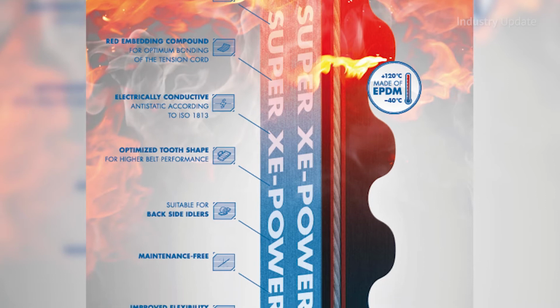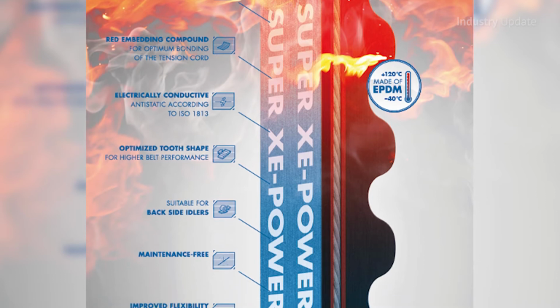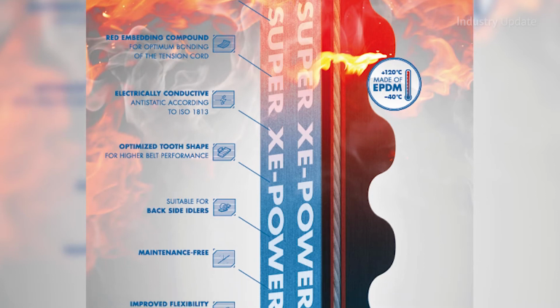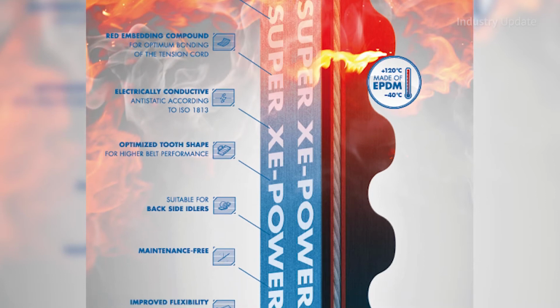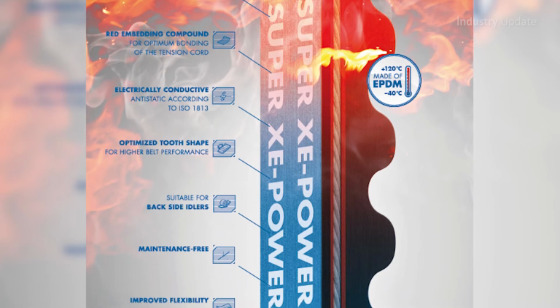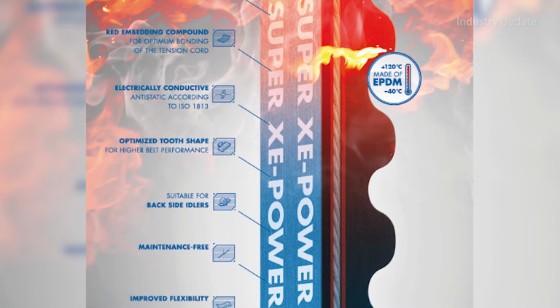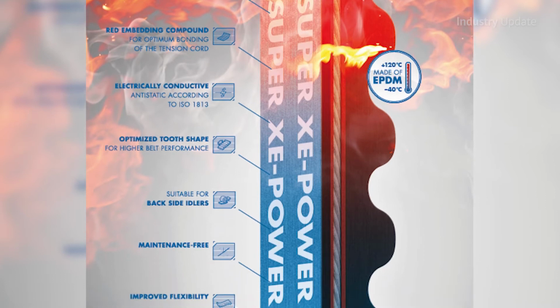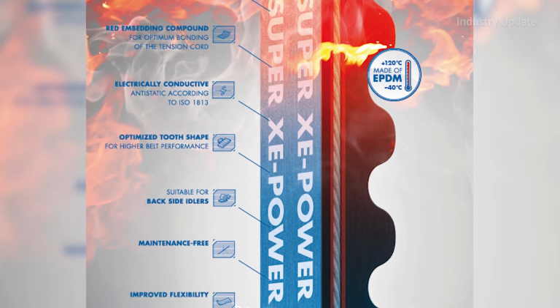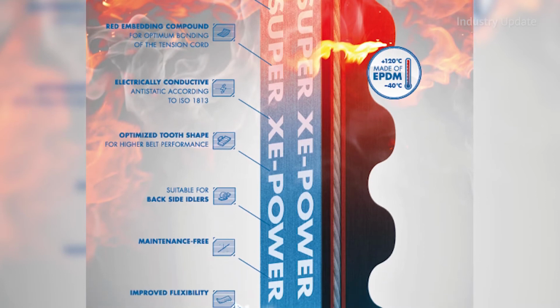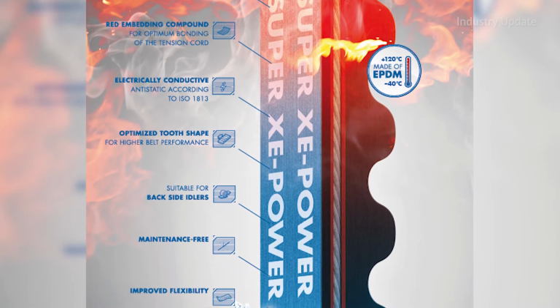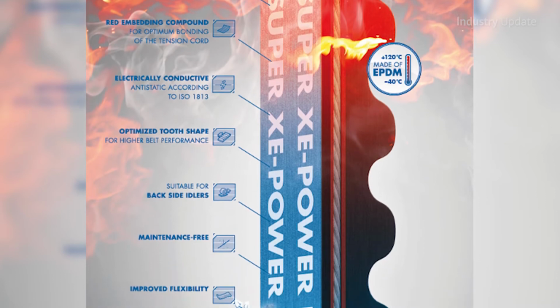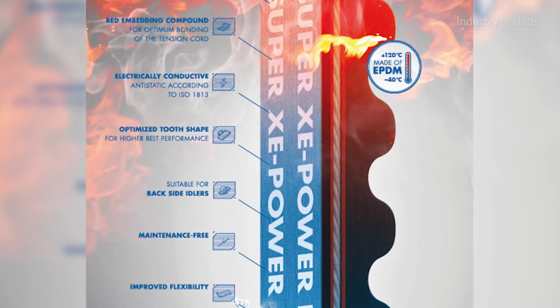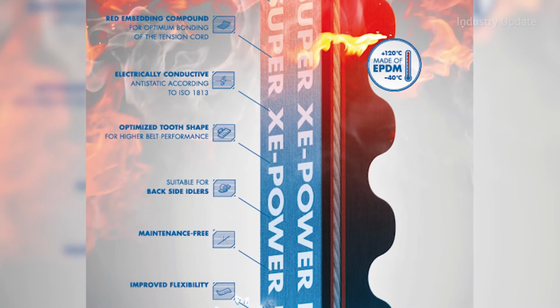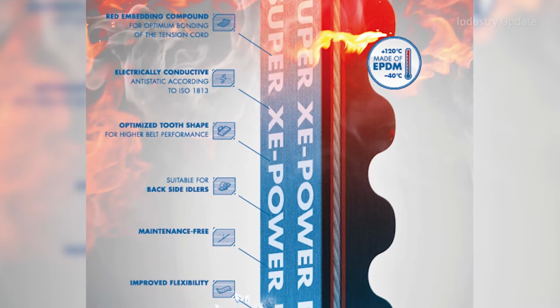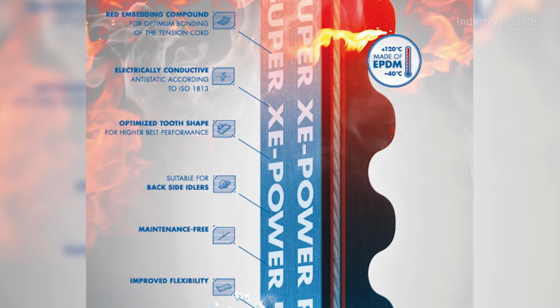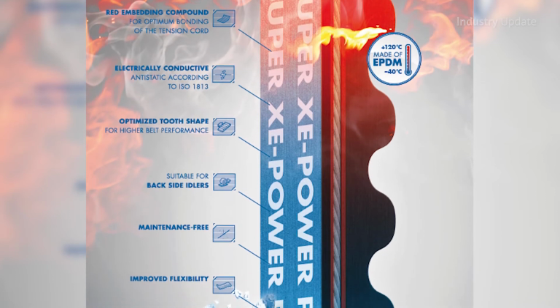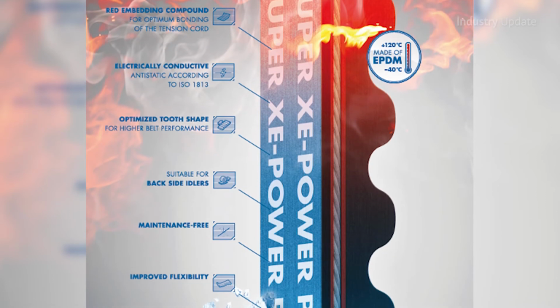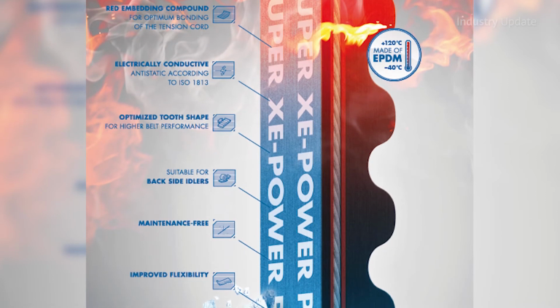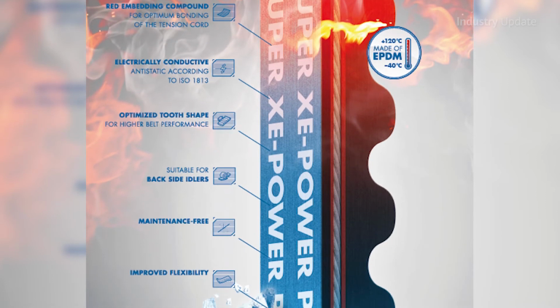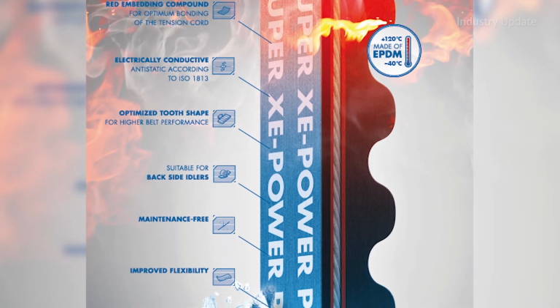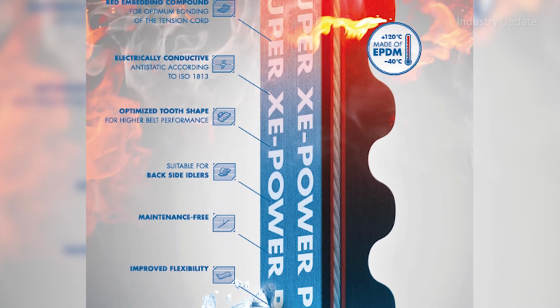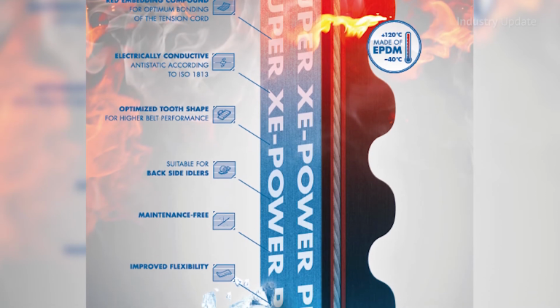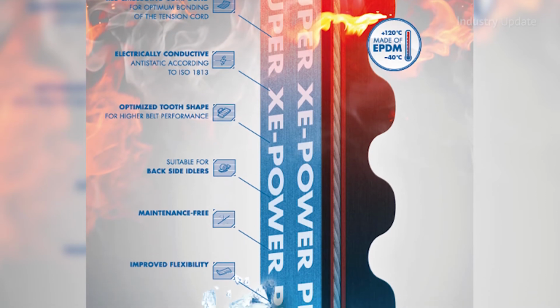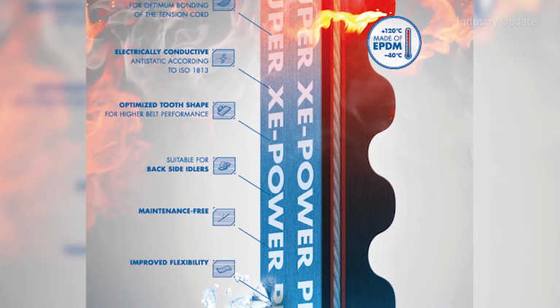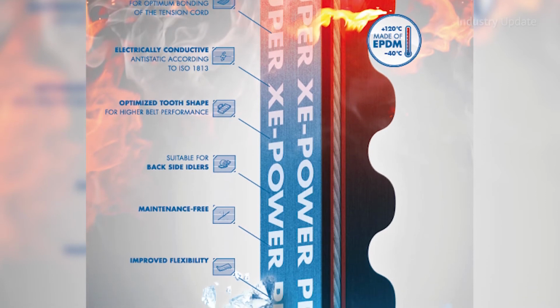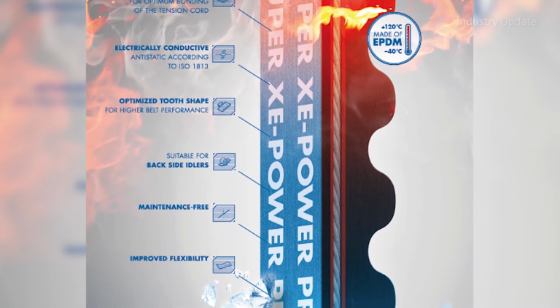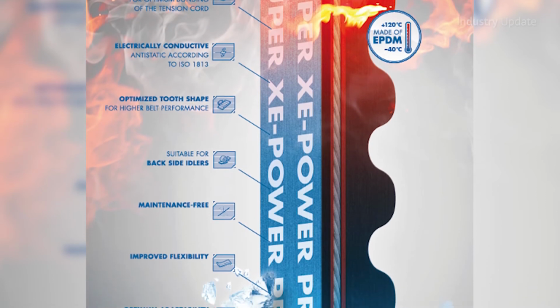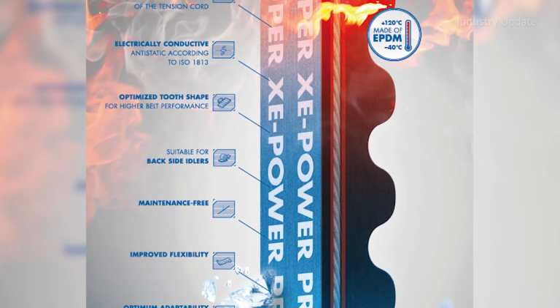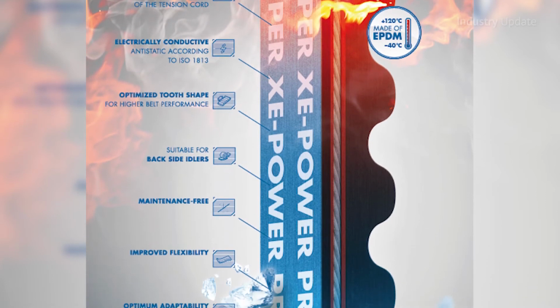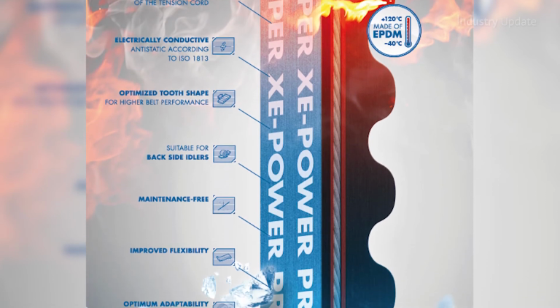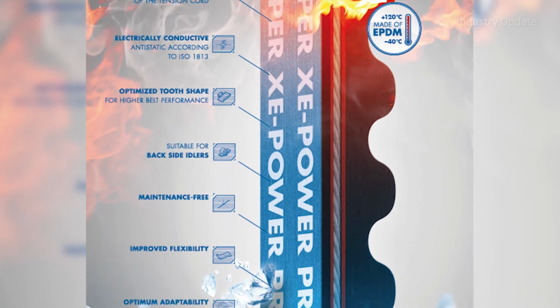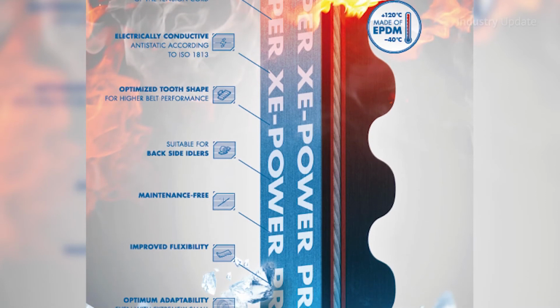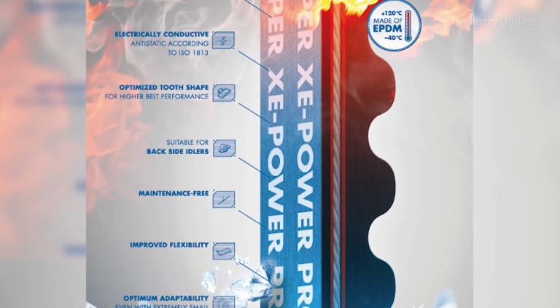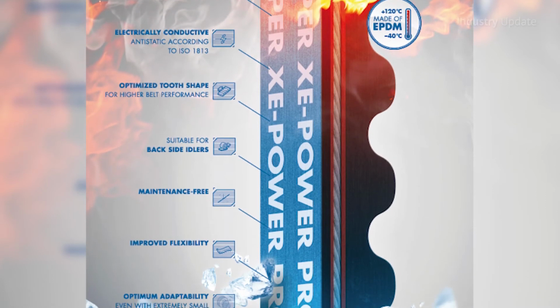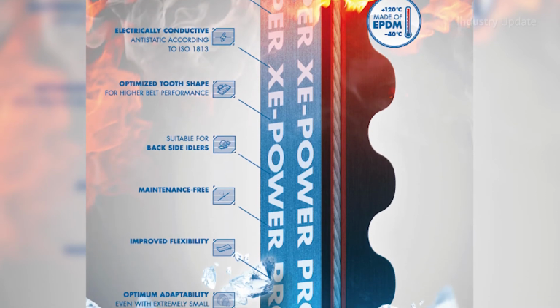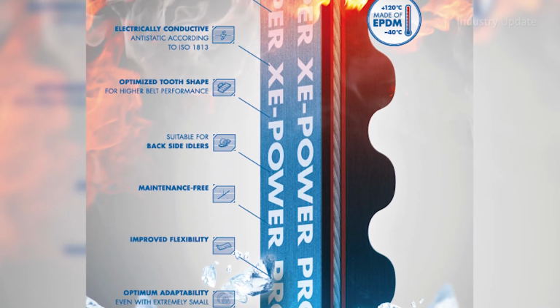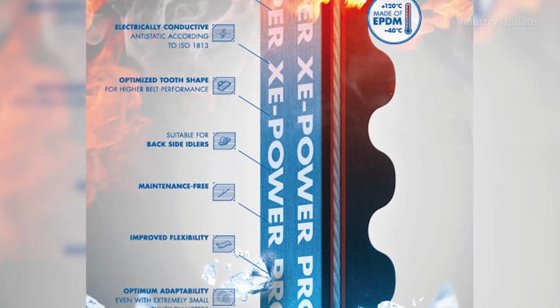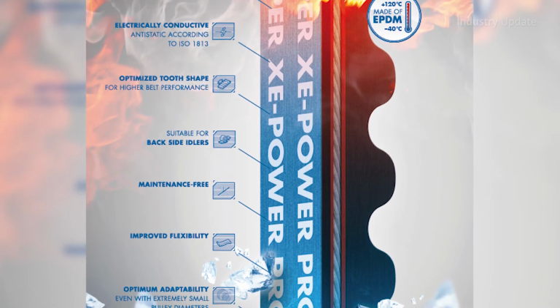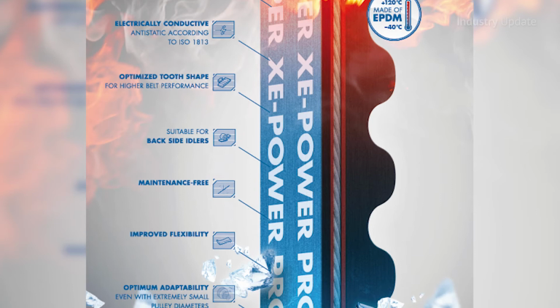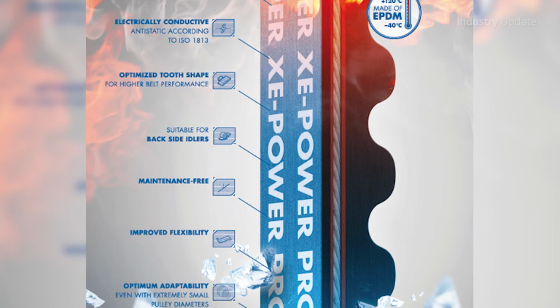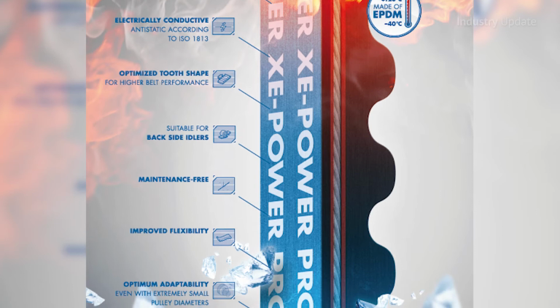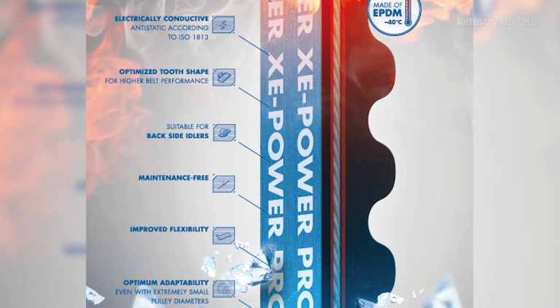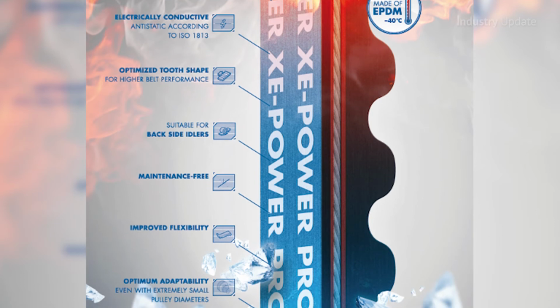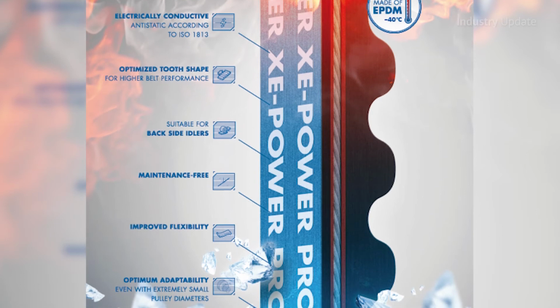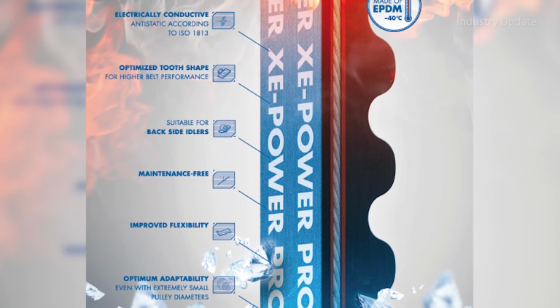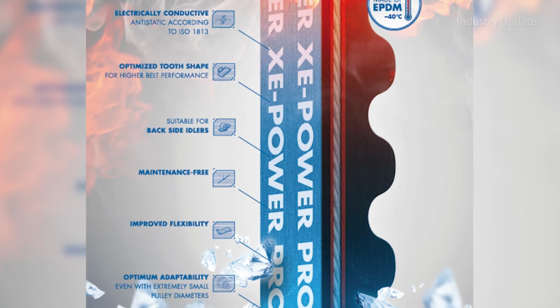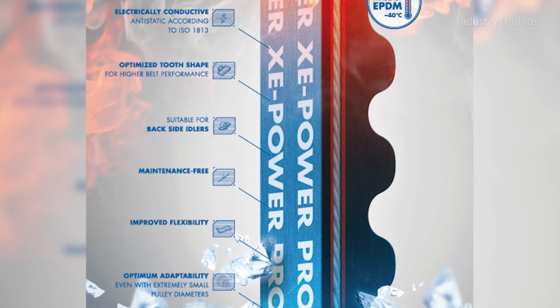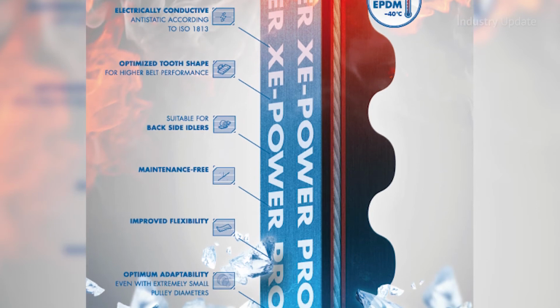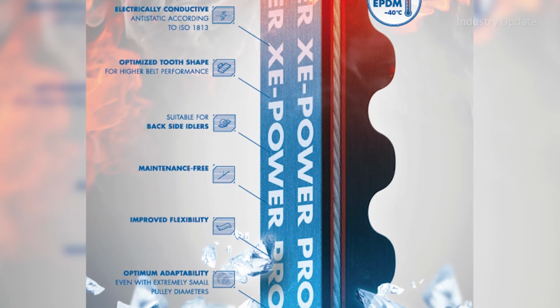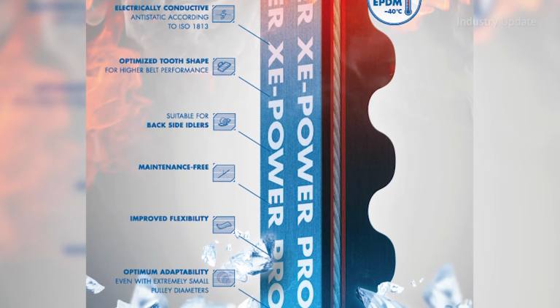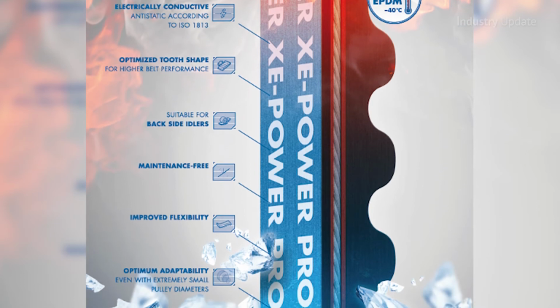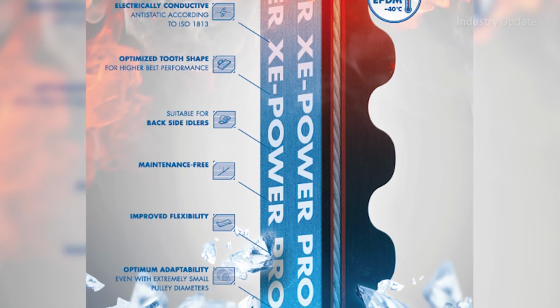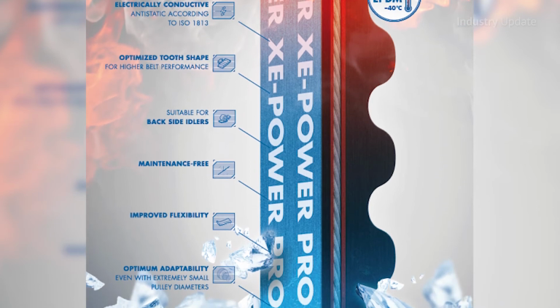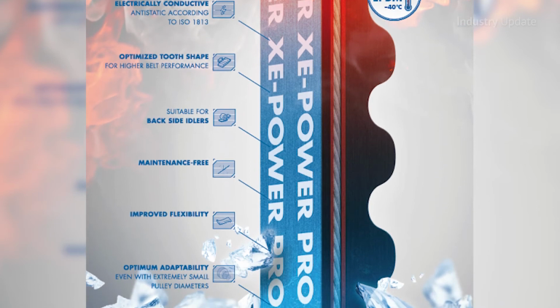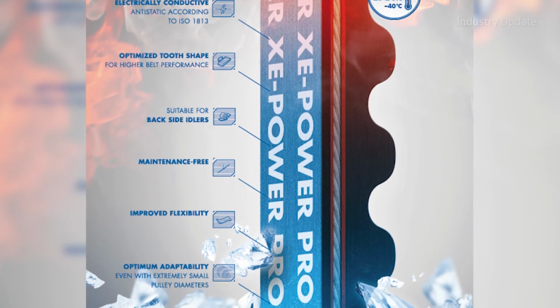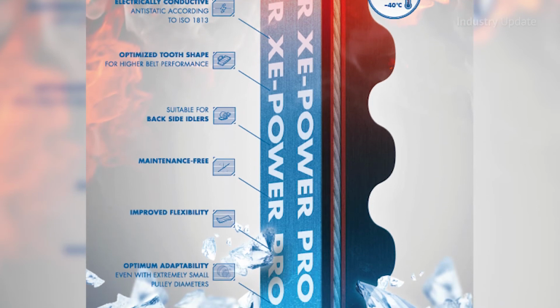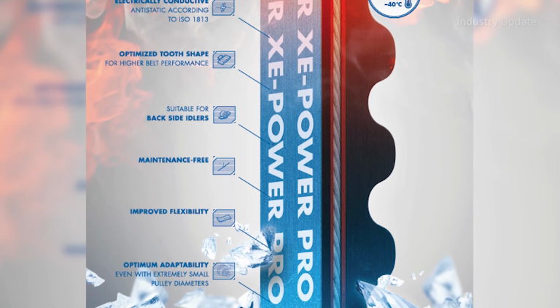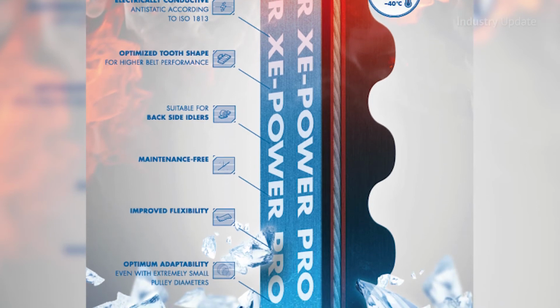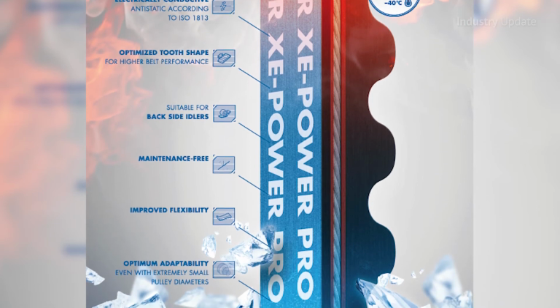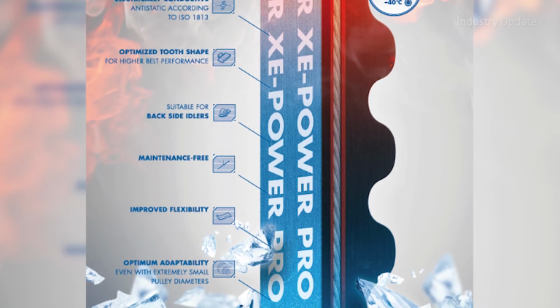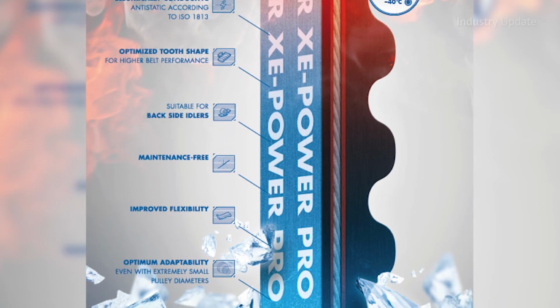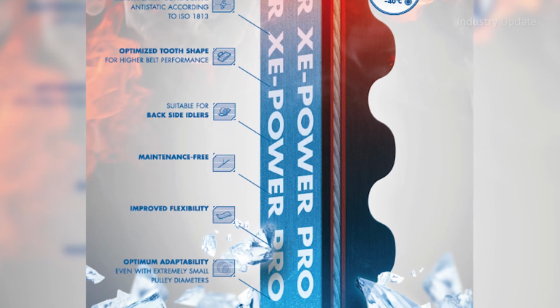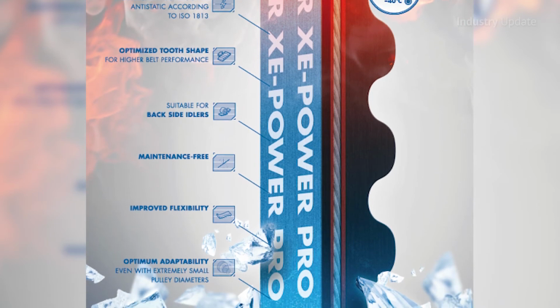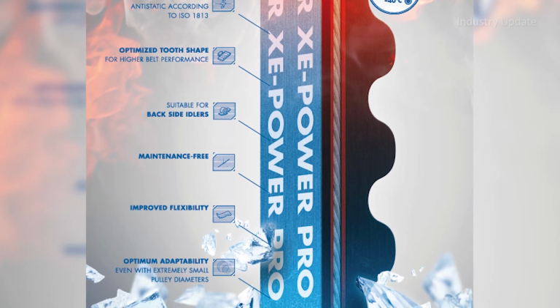Super XE Power Pro is maintenance-free and enjoys a long service life. Performance is virtually silent, even at high-torque levels.